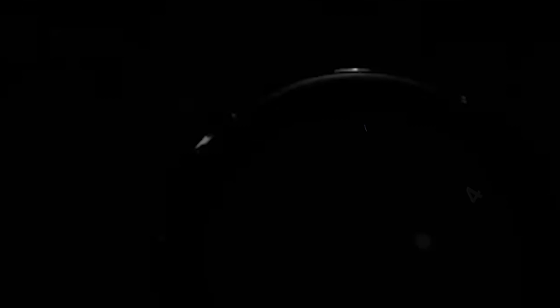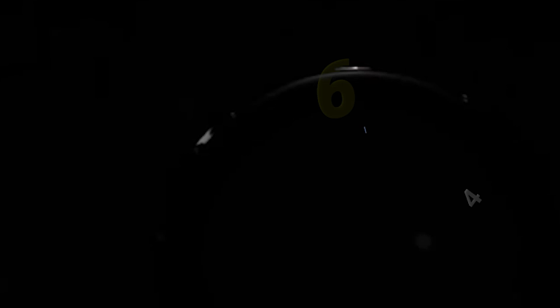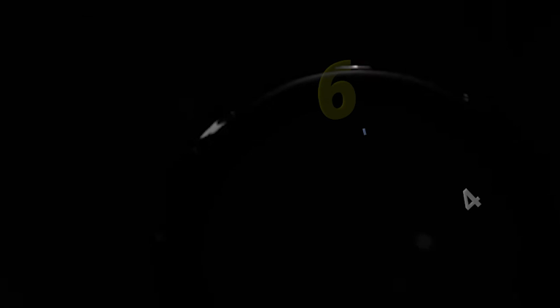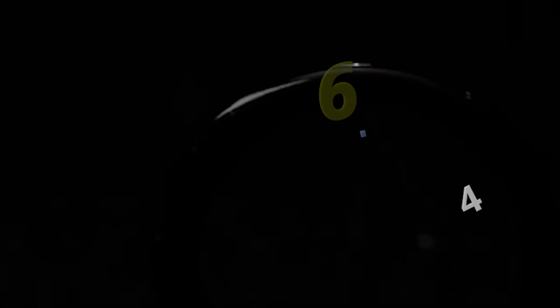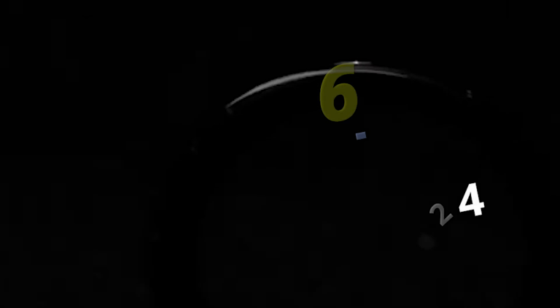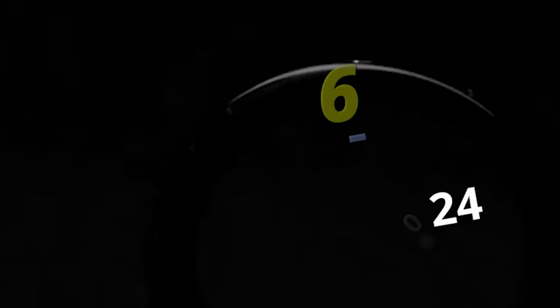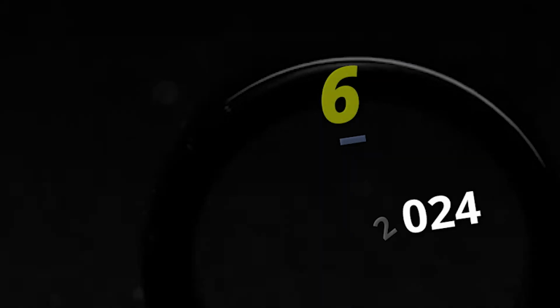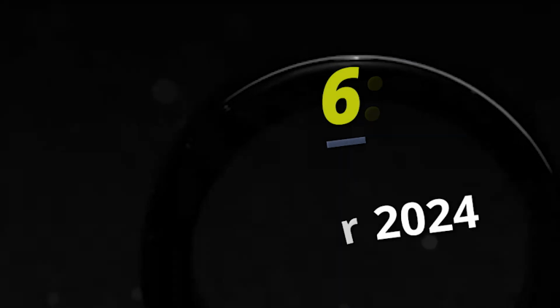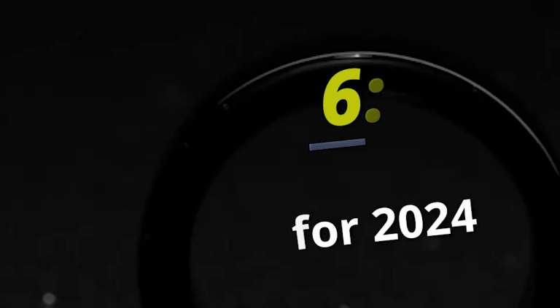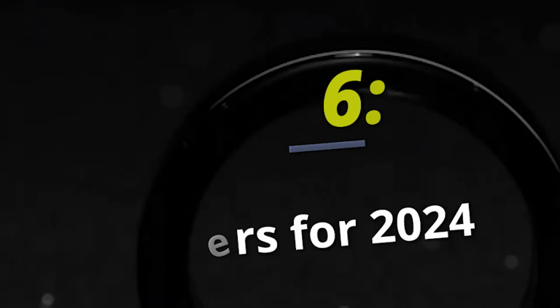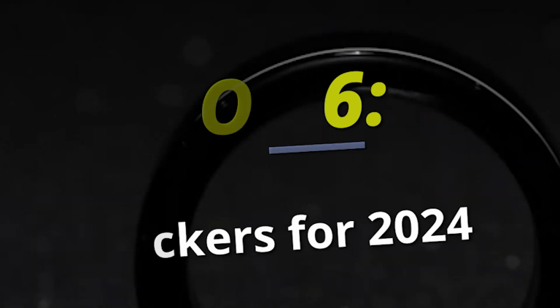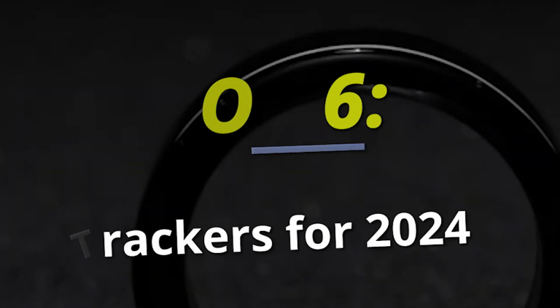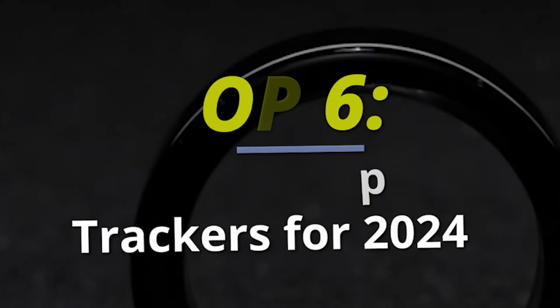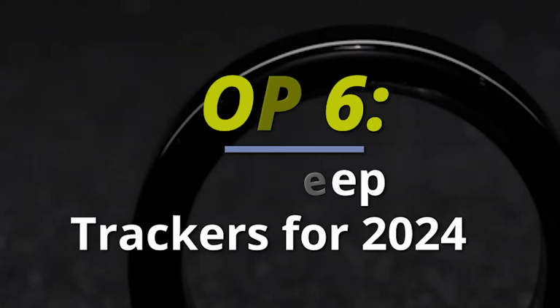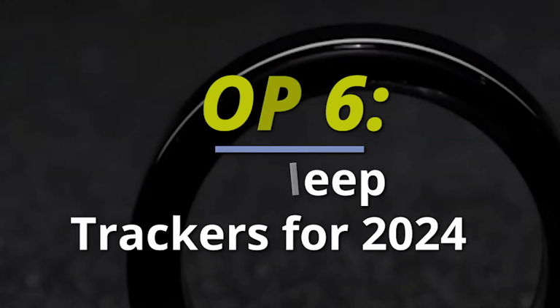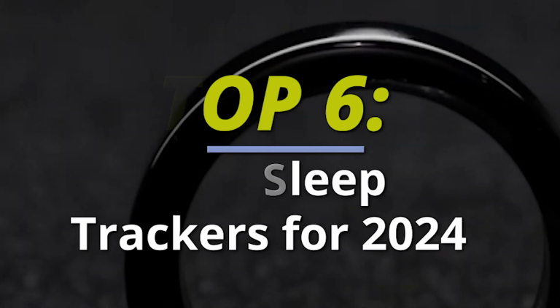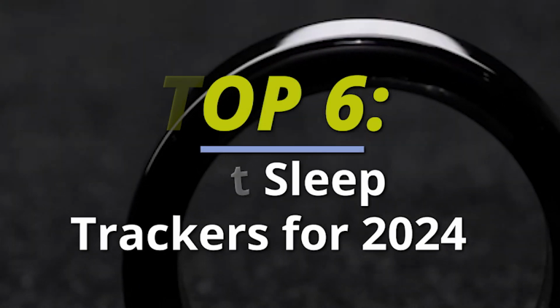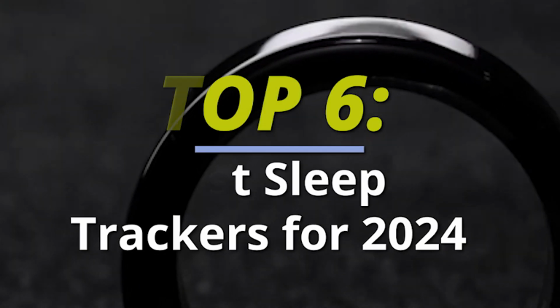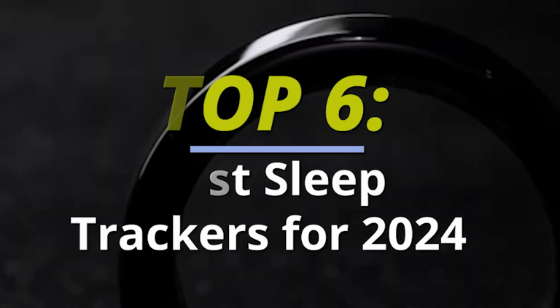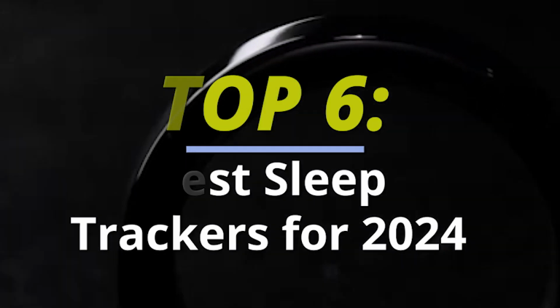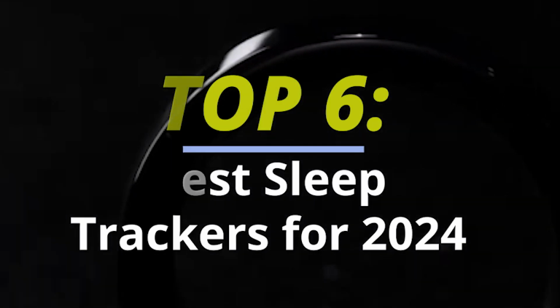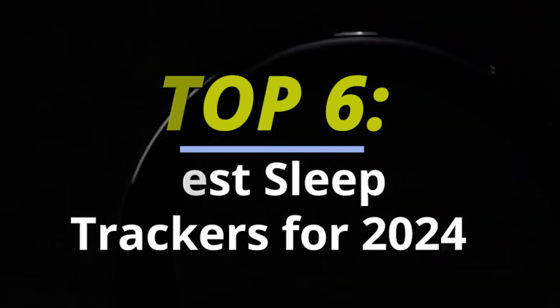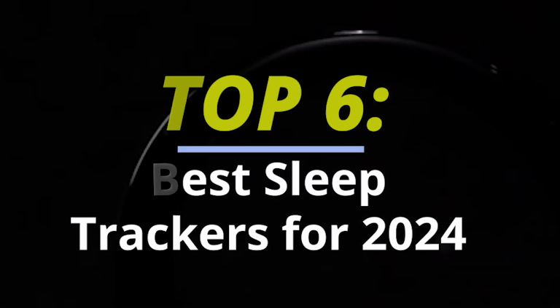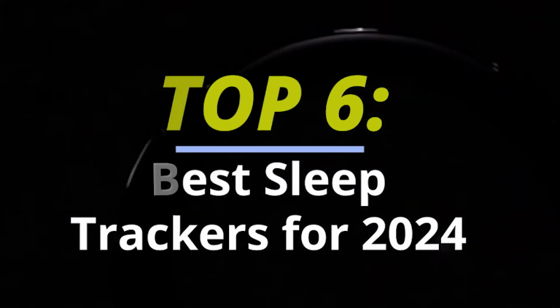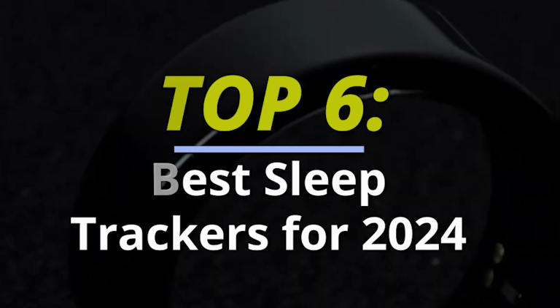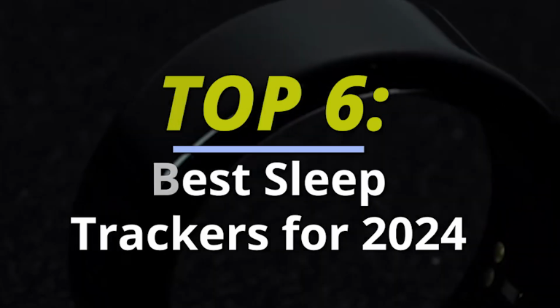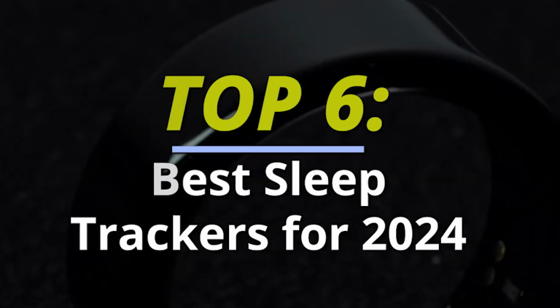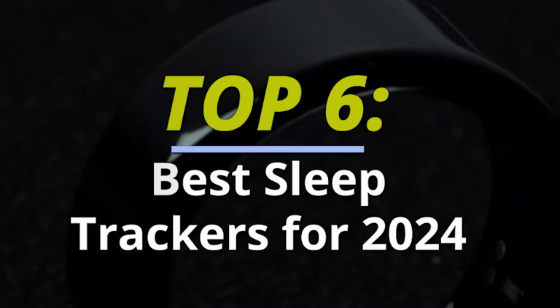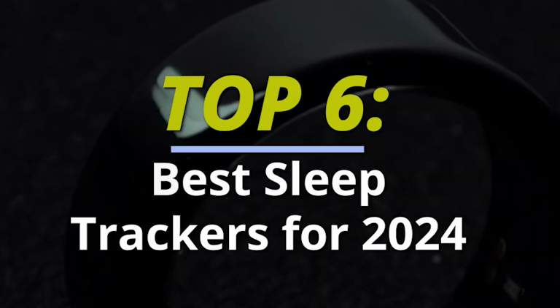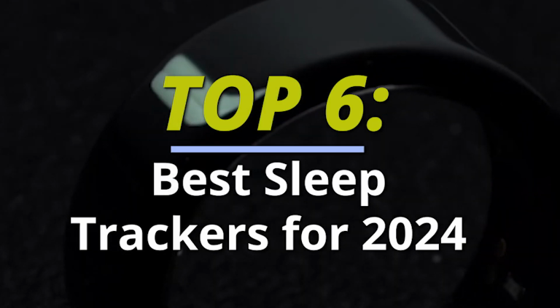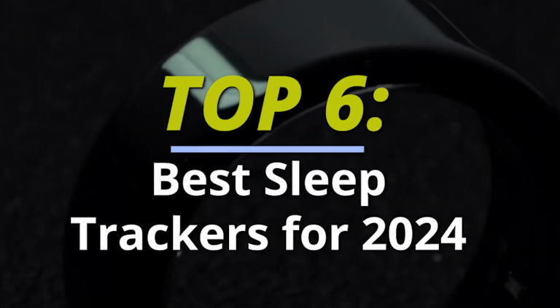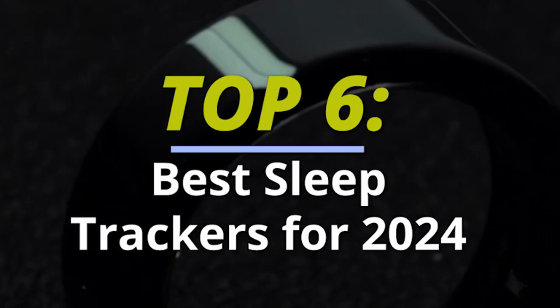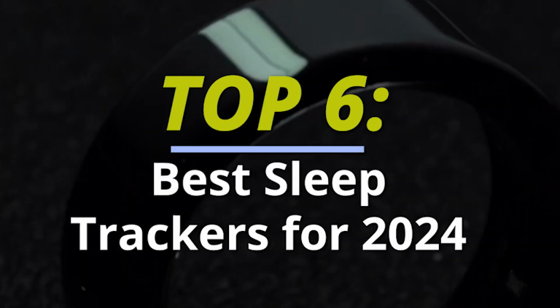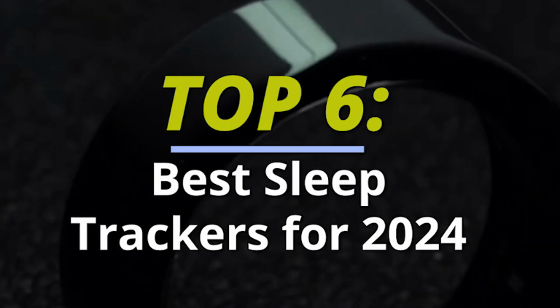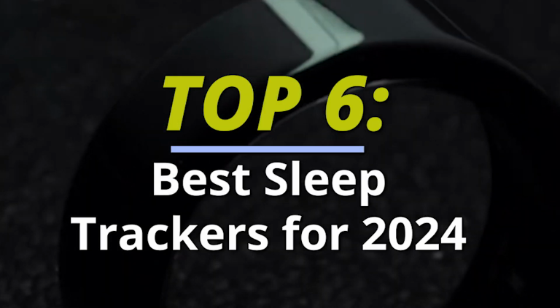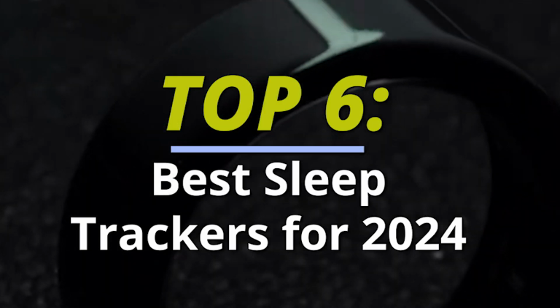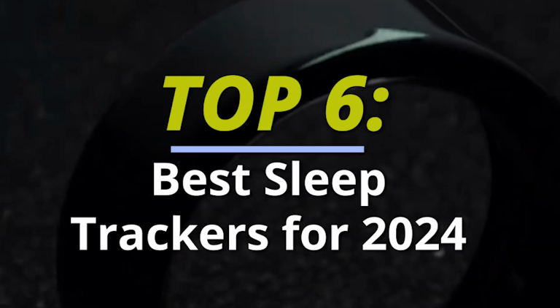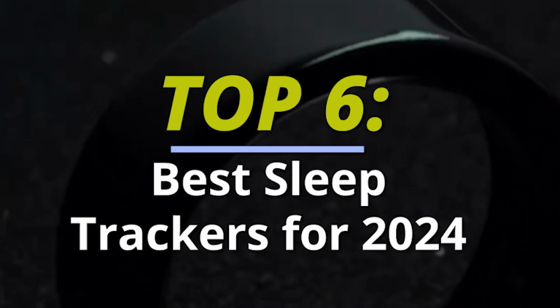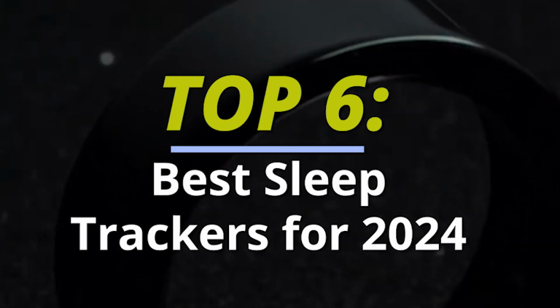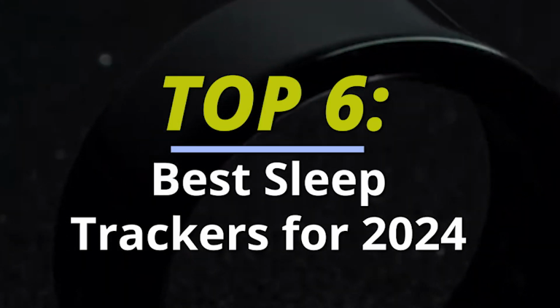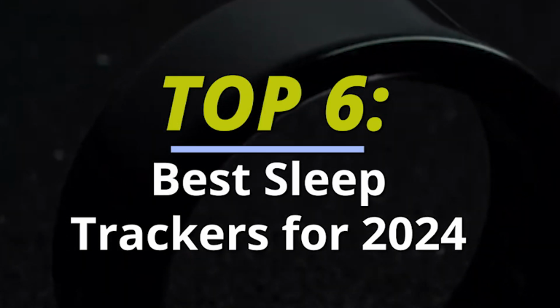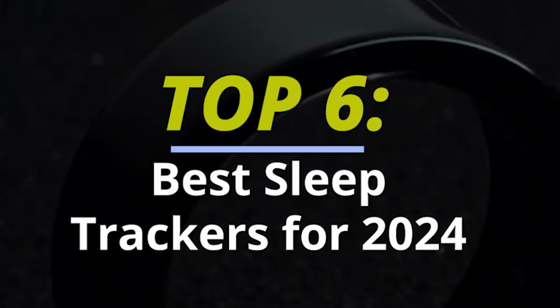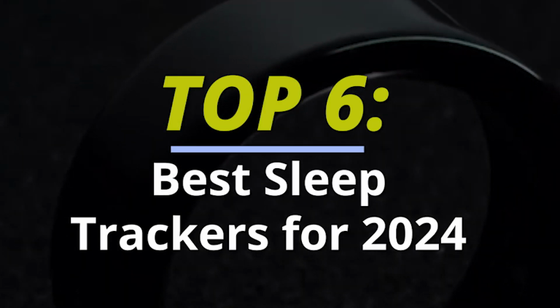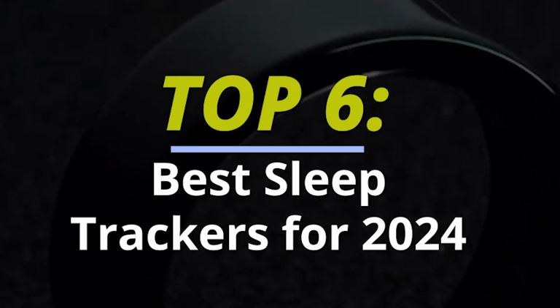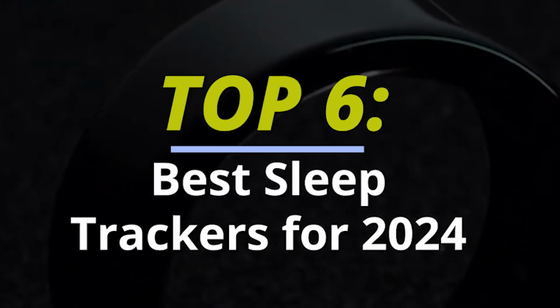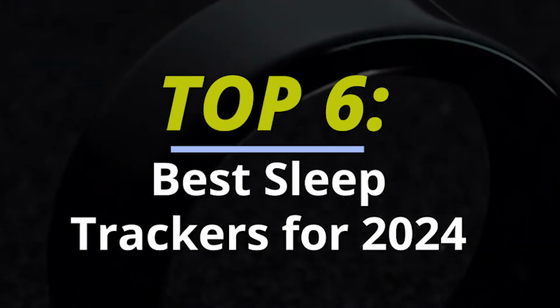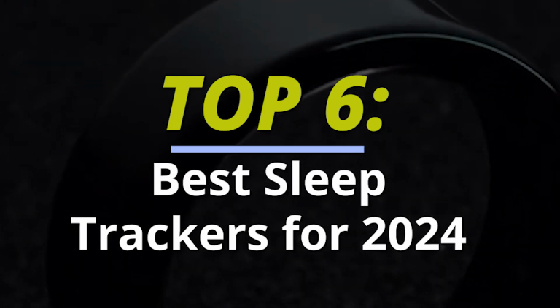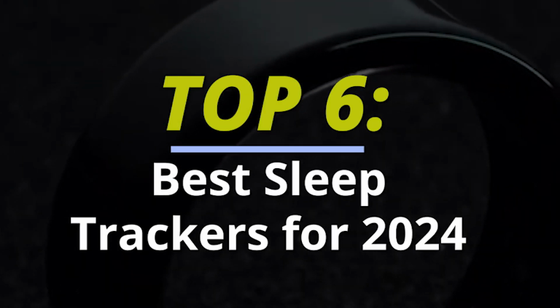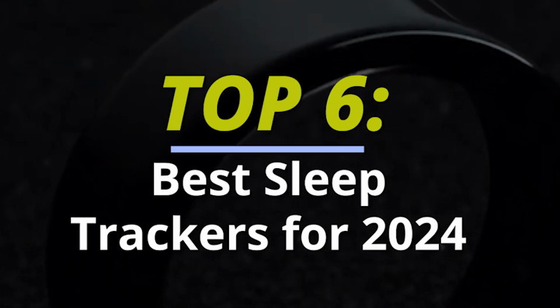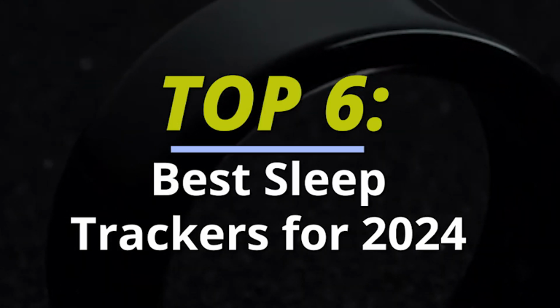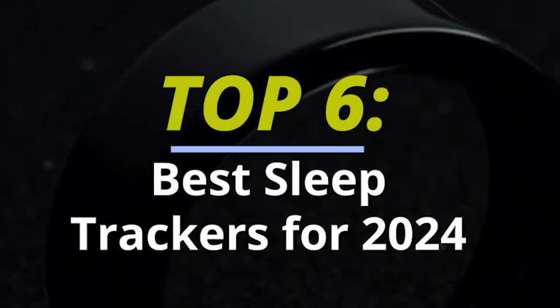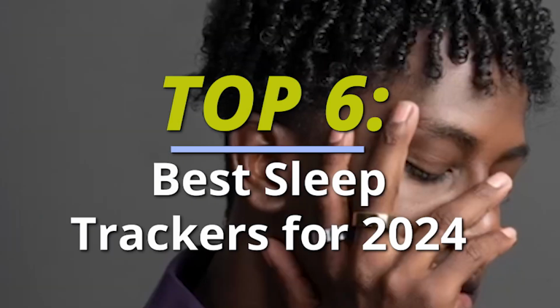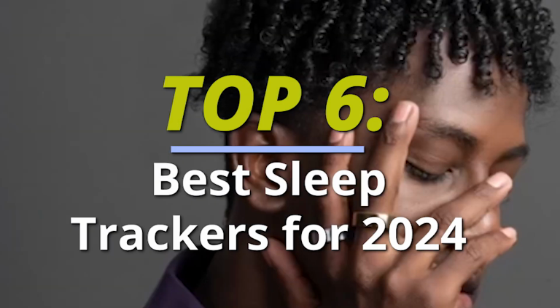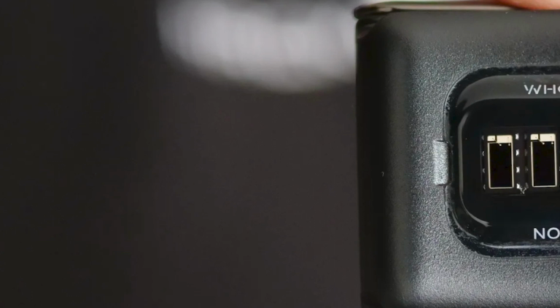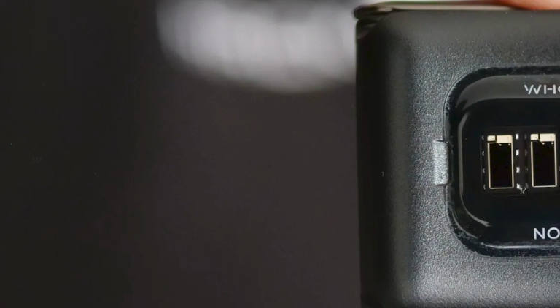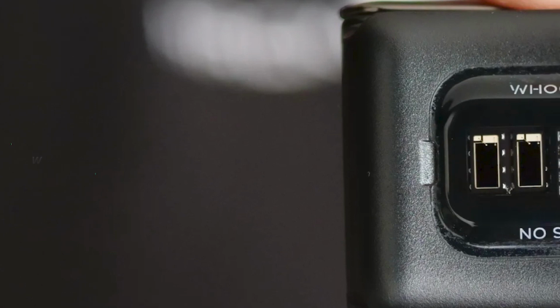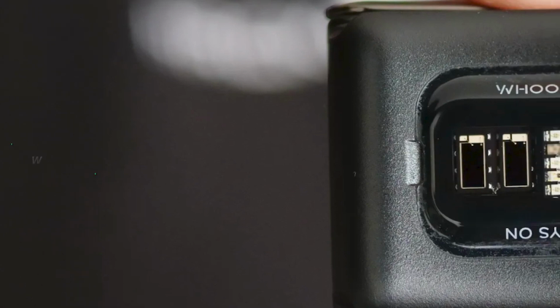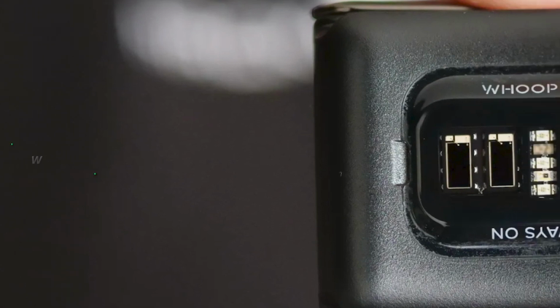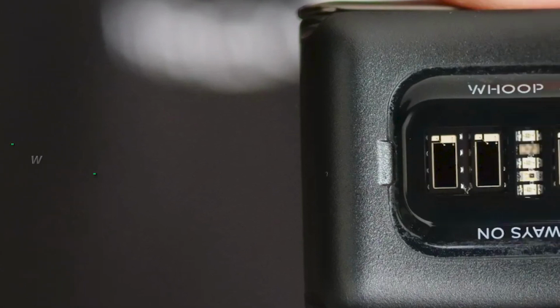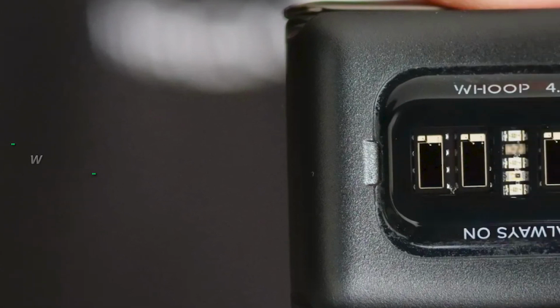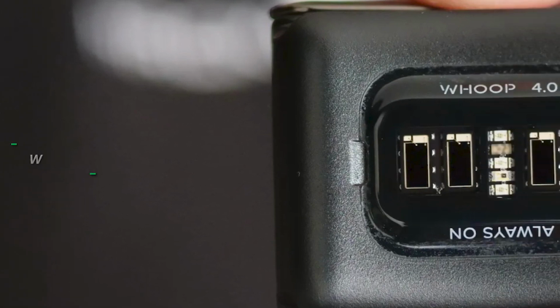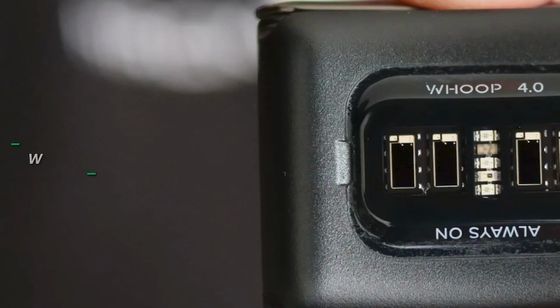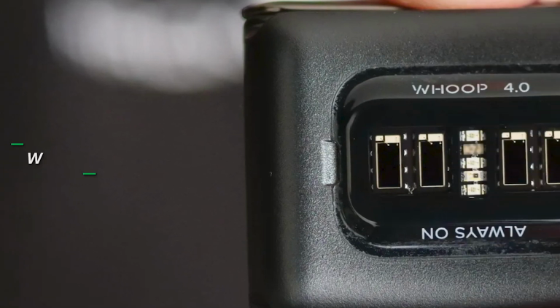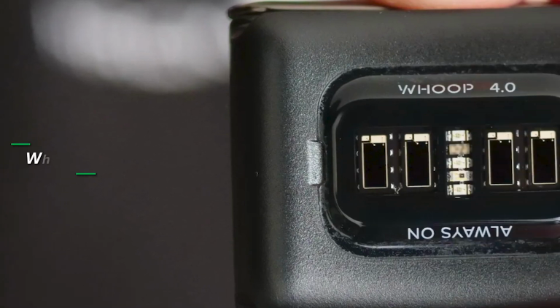Hello and welcome back guys. Today we're diving into the realm of sleep technology. Let's get started.